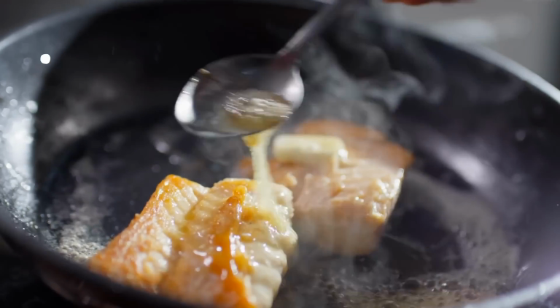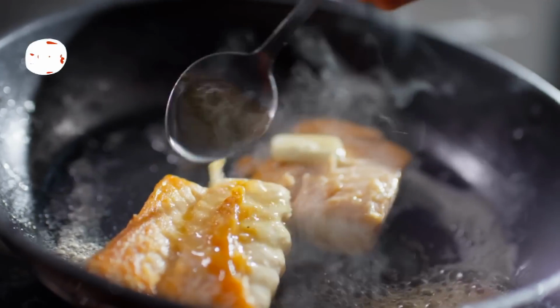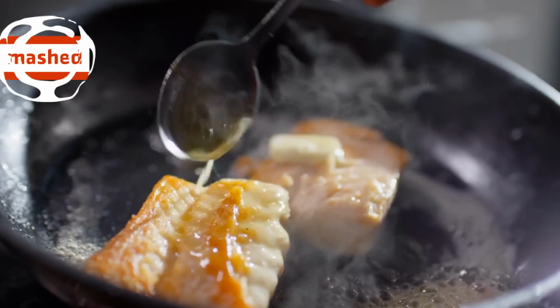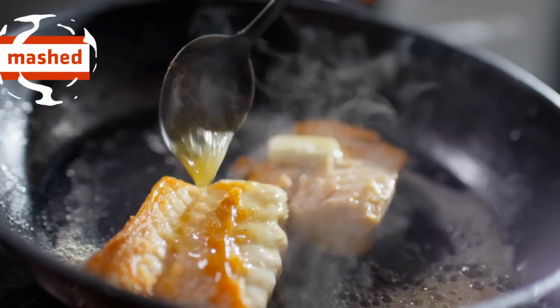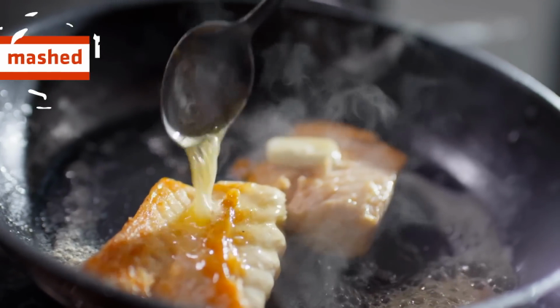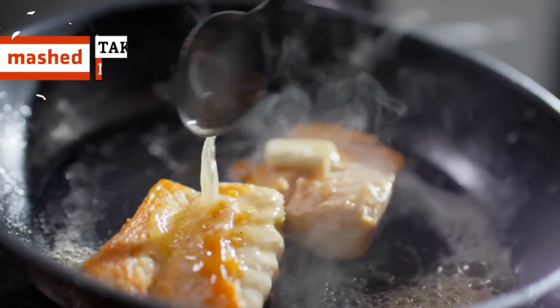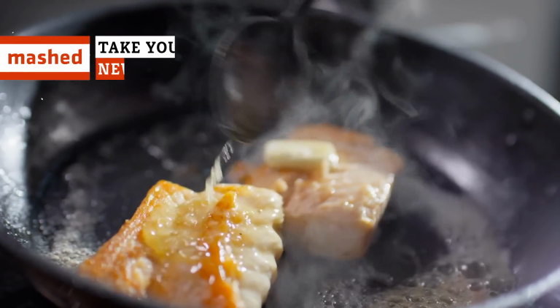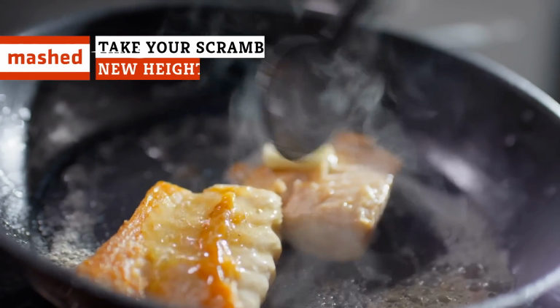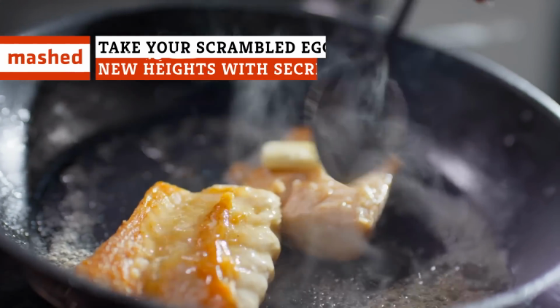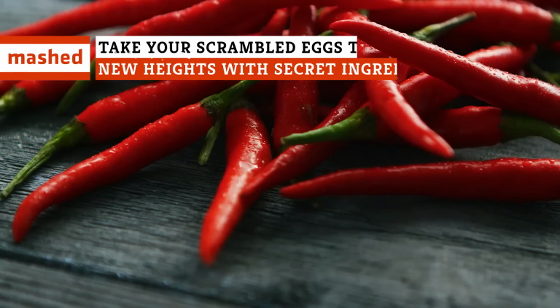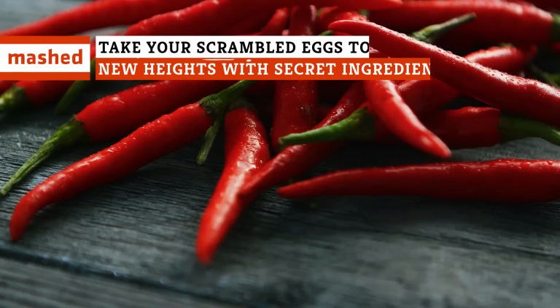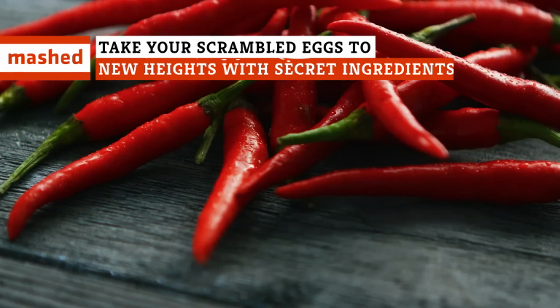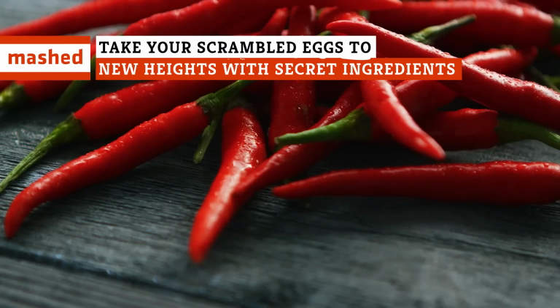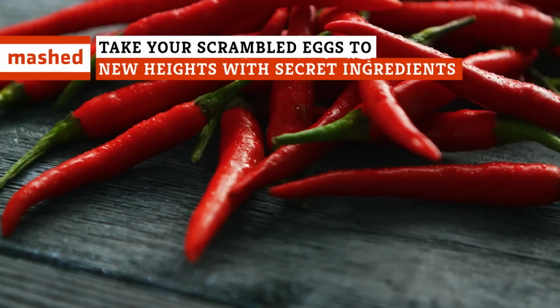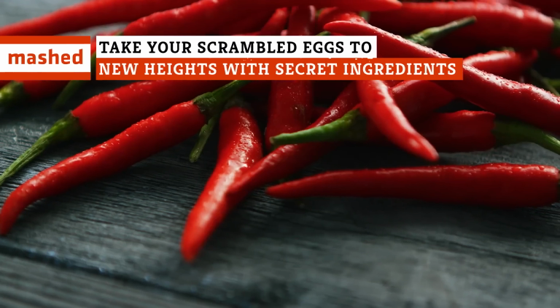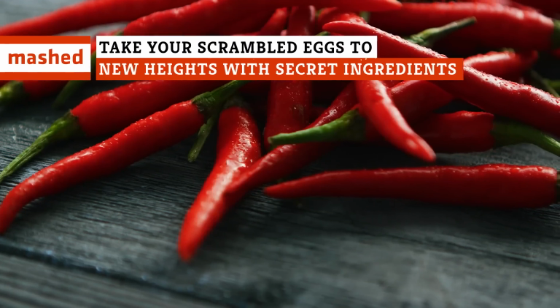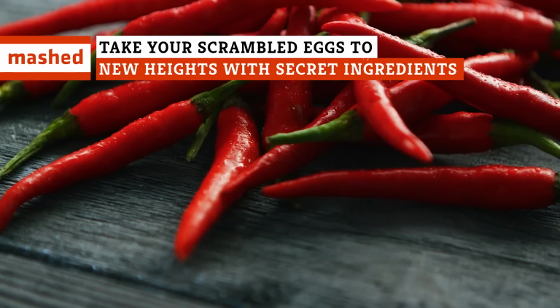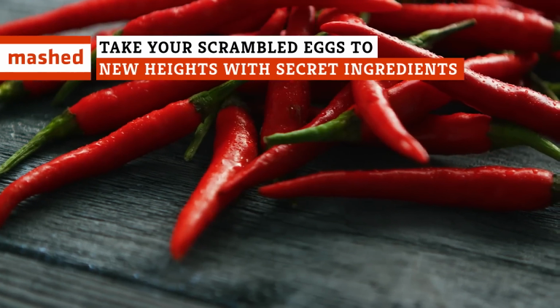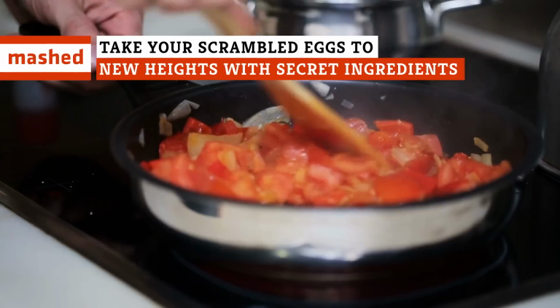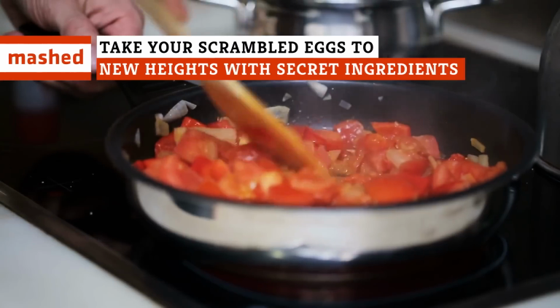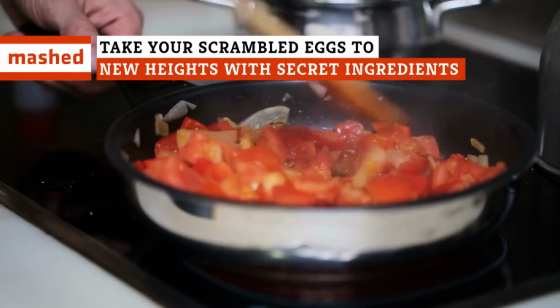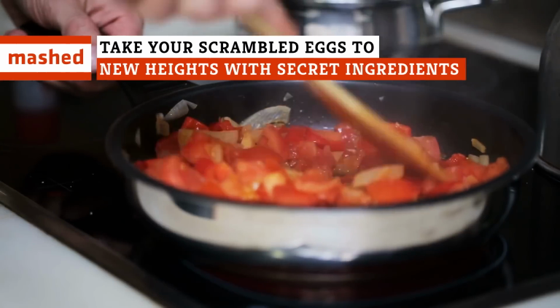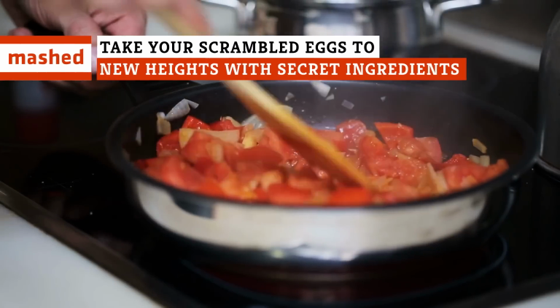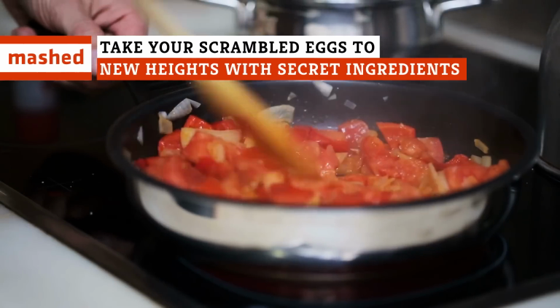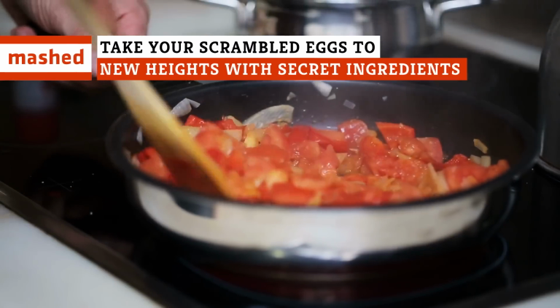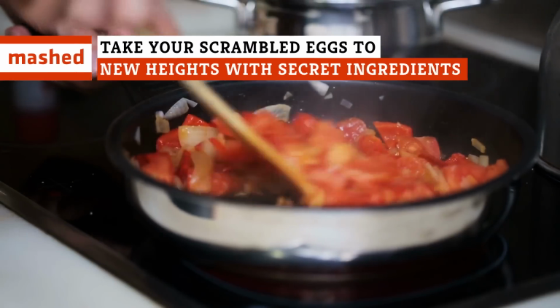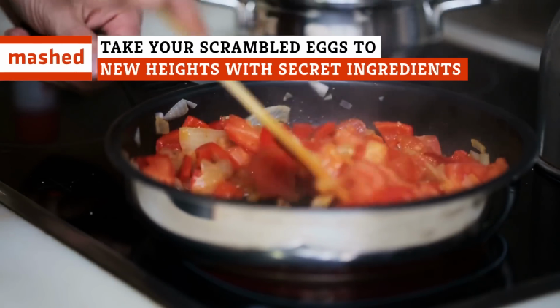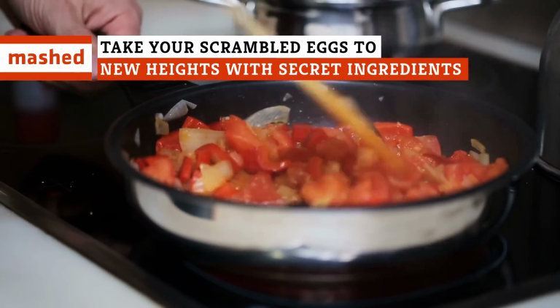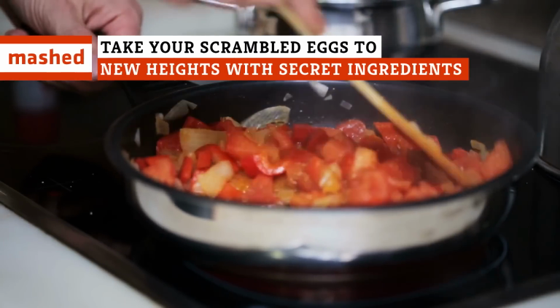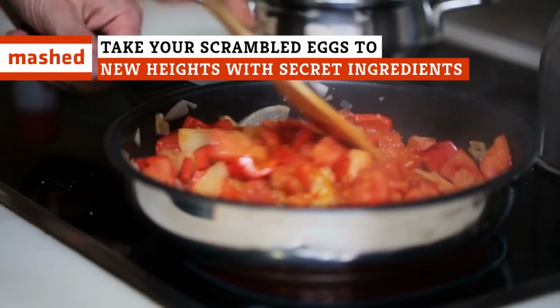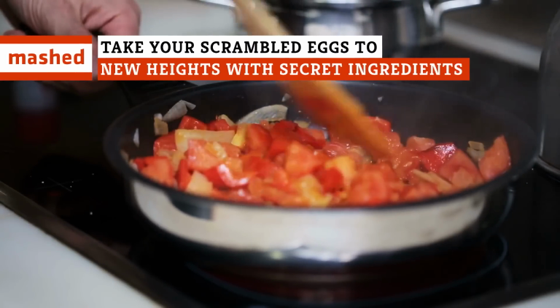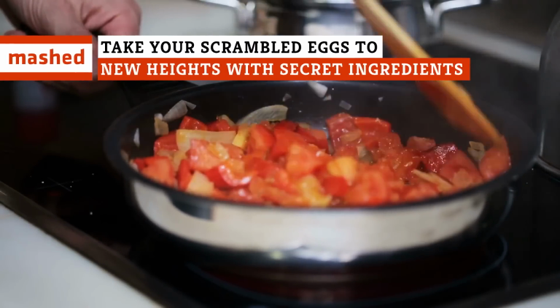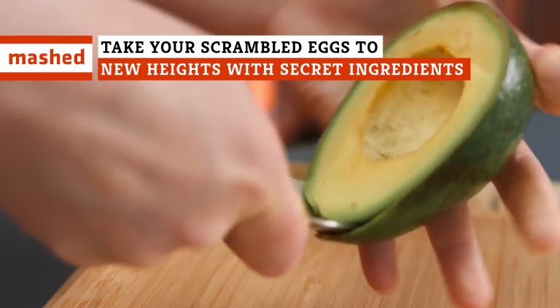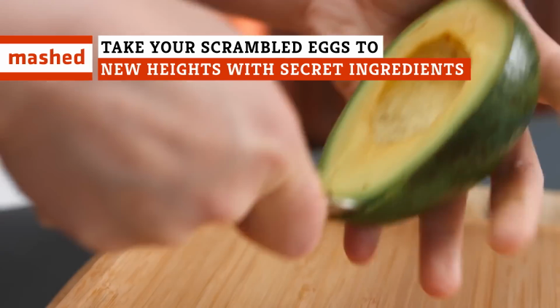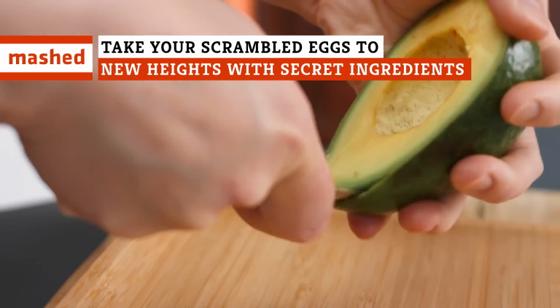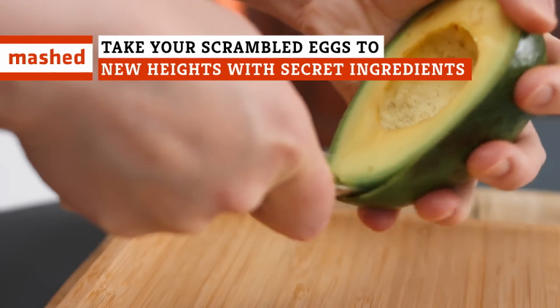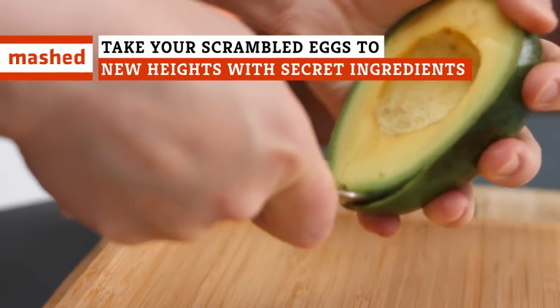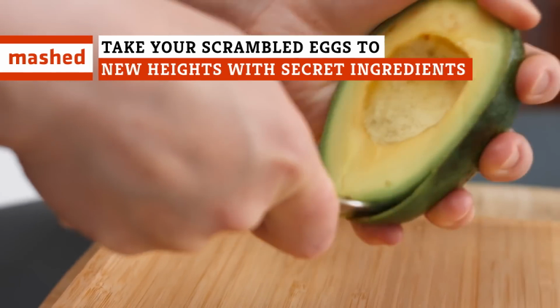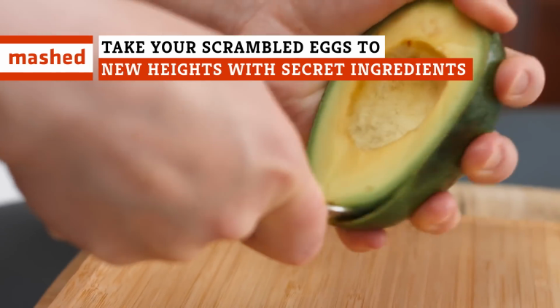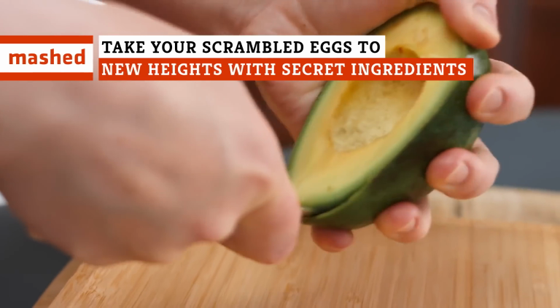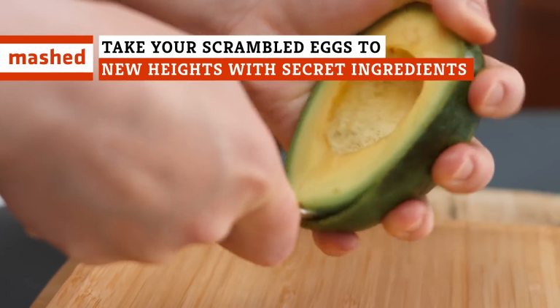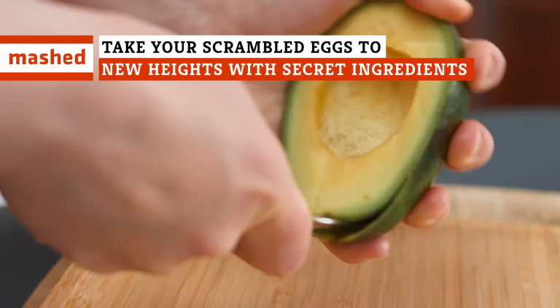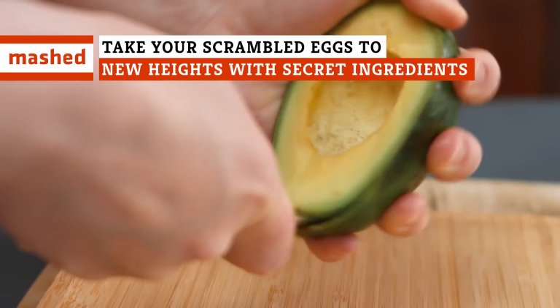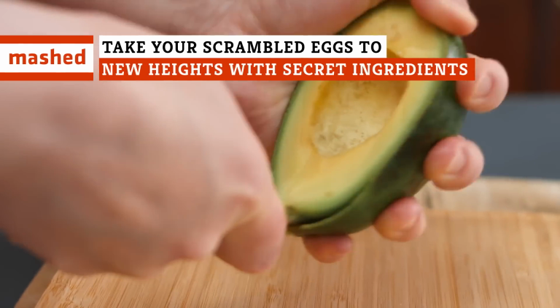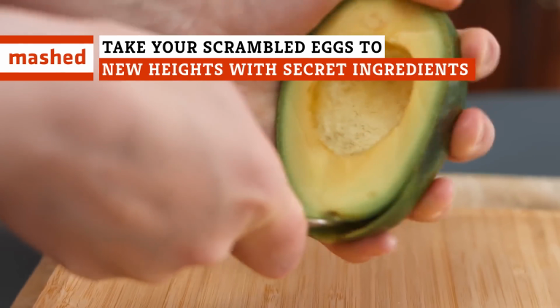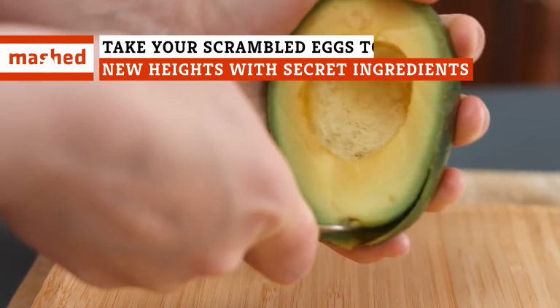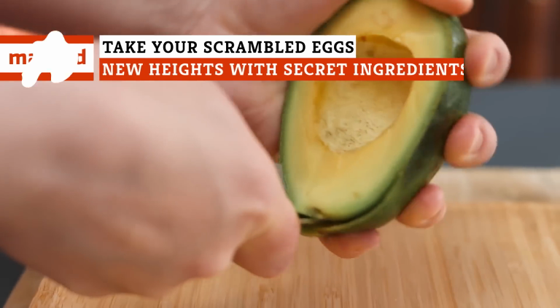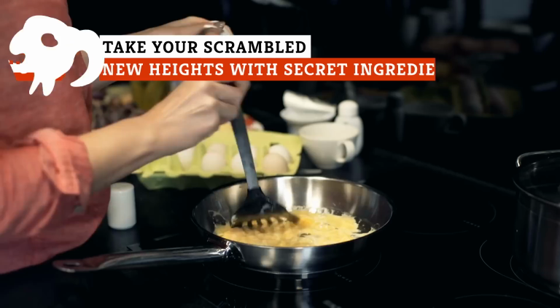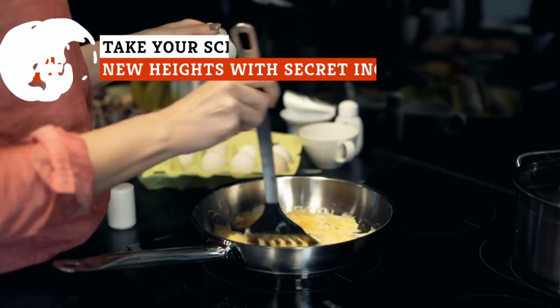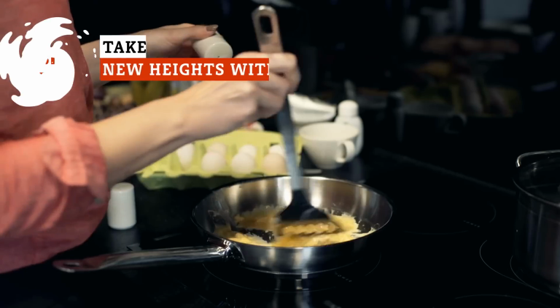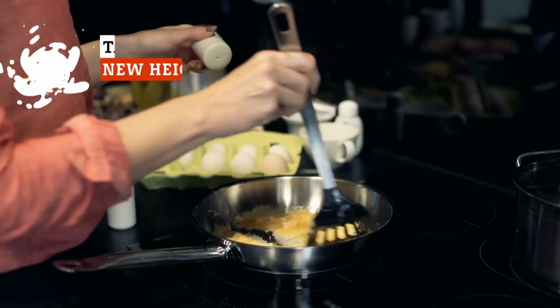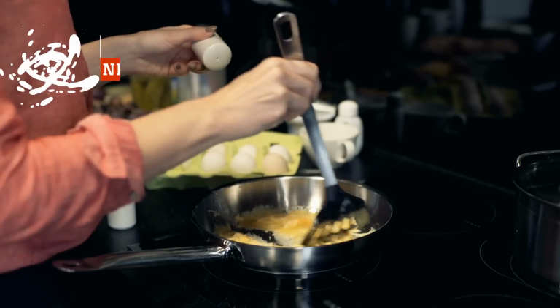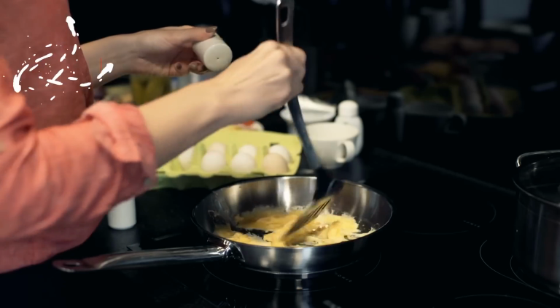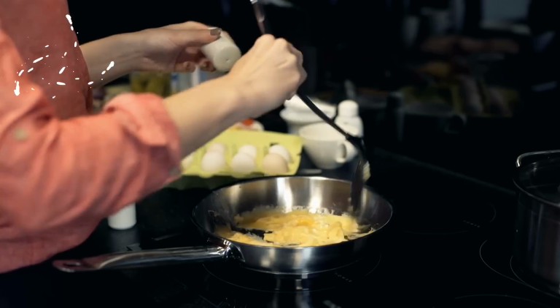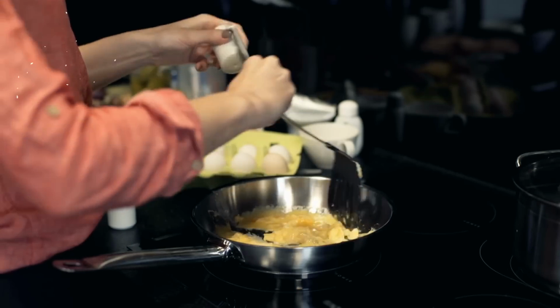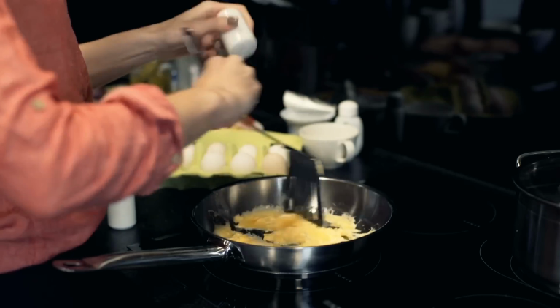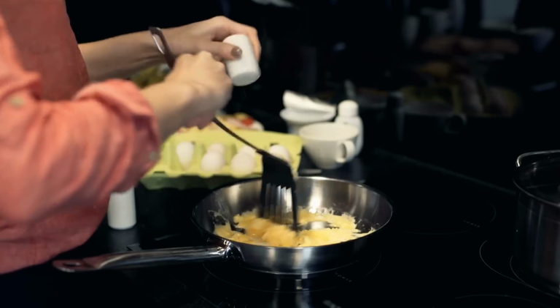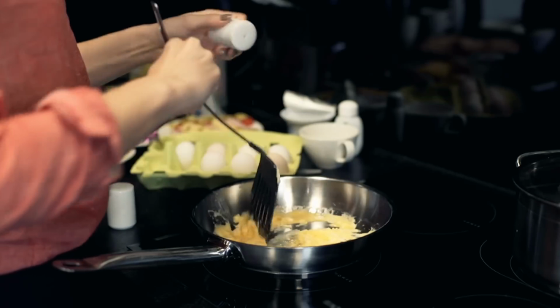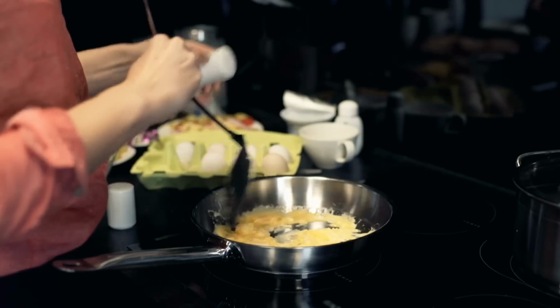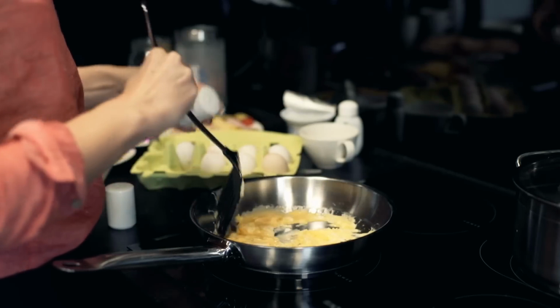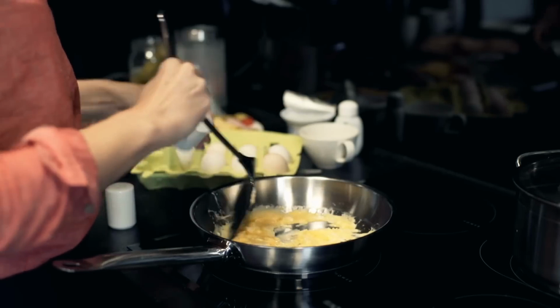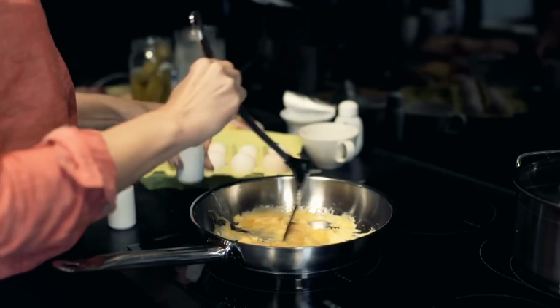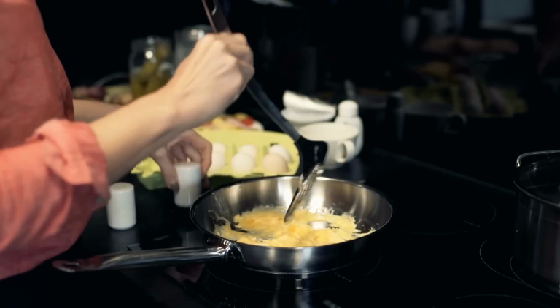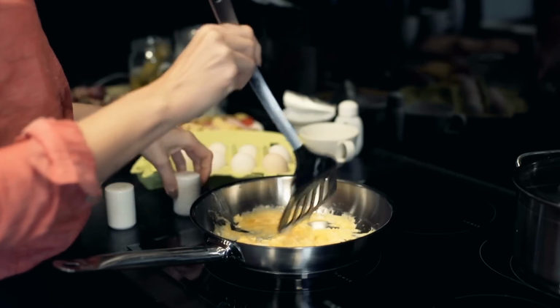A fishy kick, a spicy jolt, and a smoky sweetness — these unassuming foods will take your scrambled eggs to the next level.